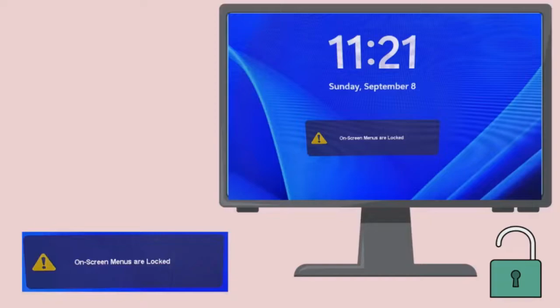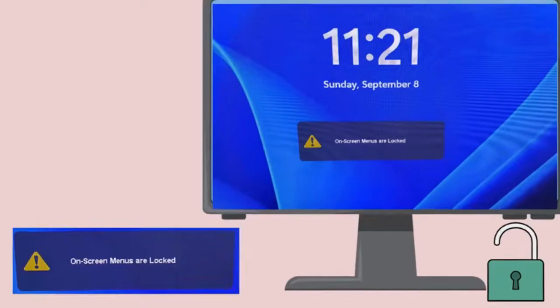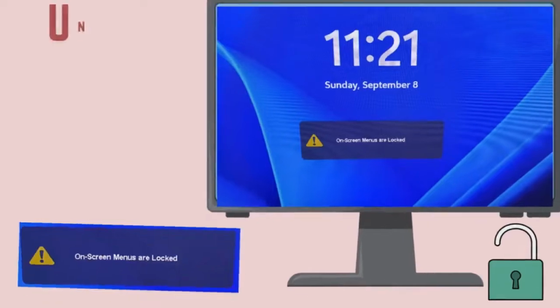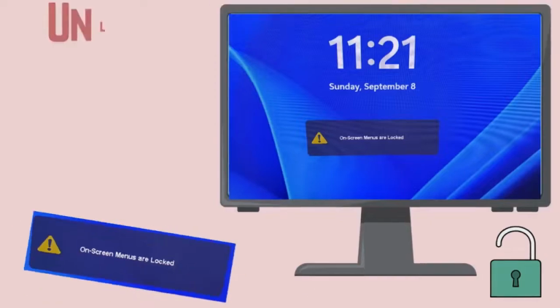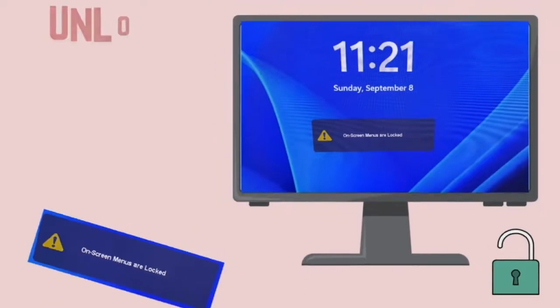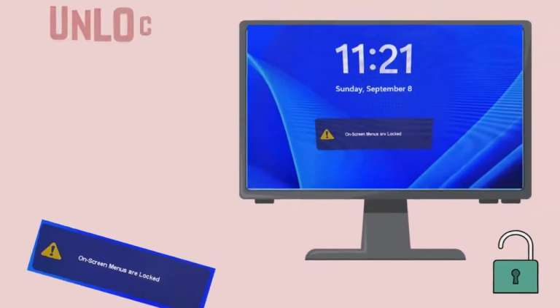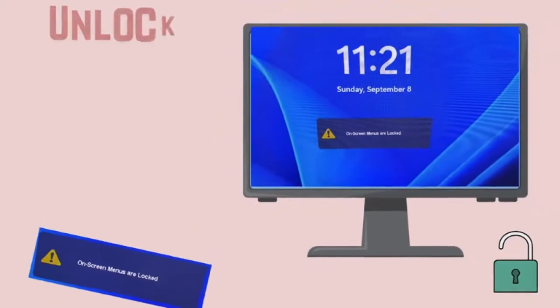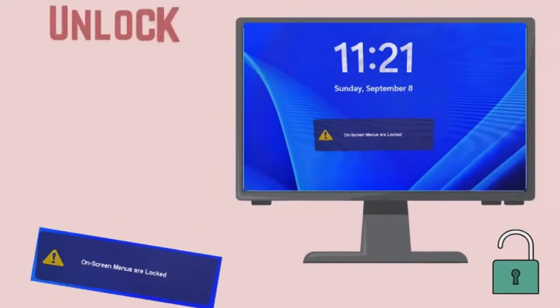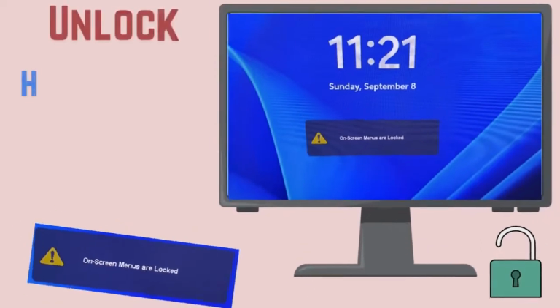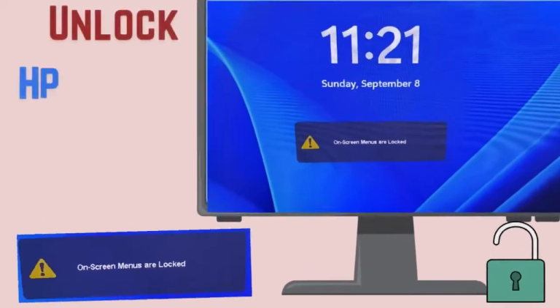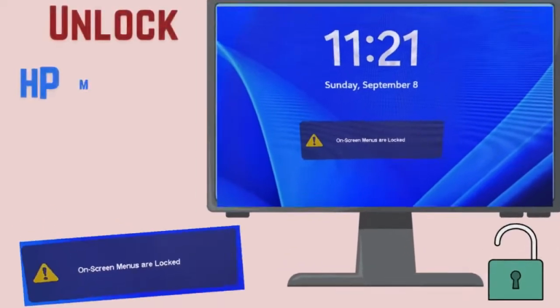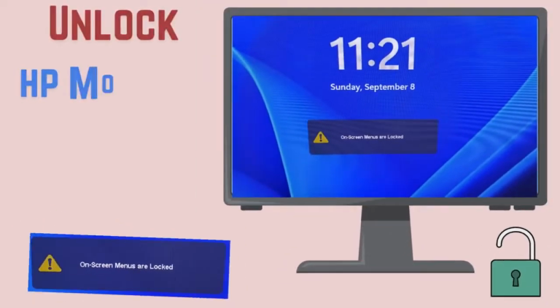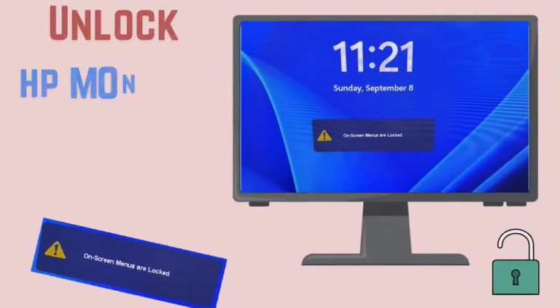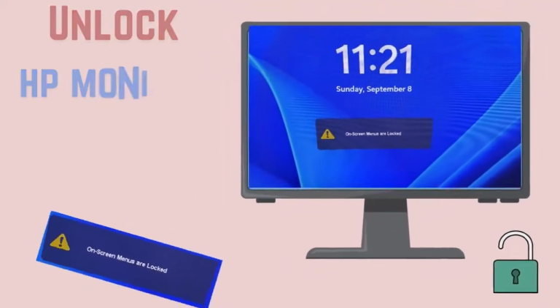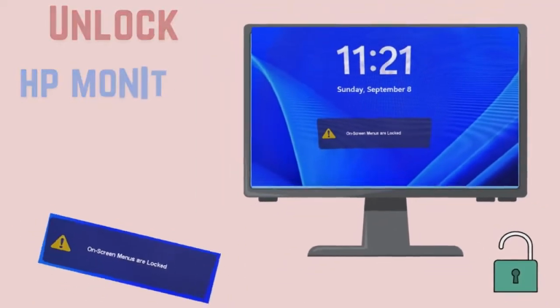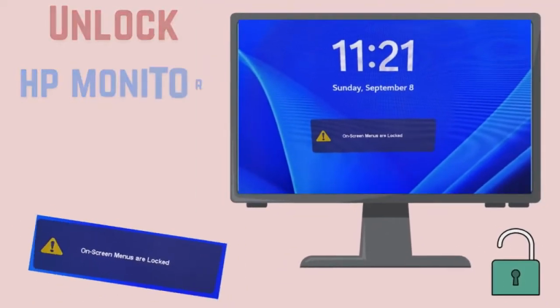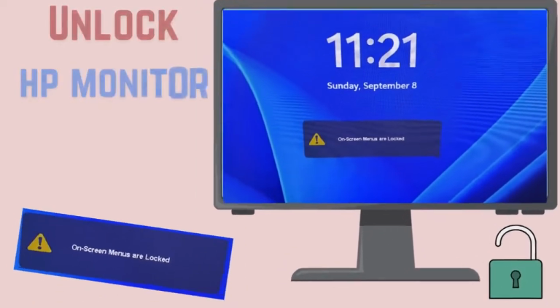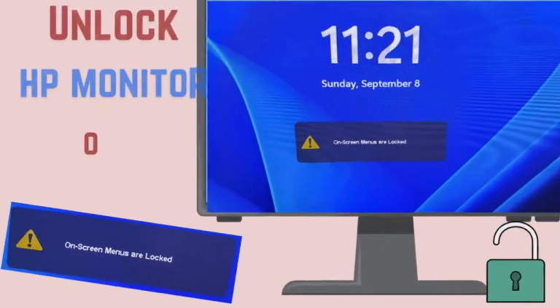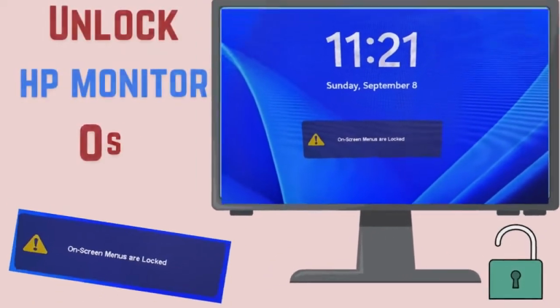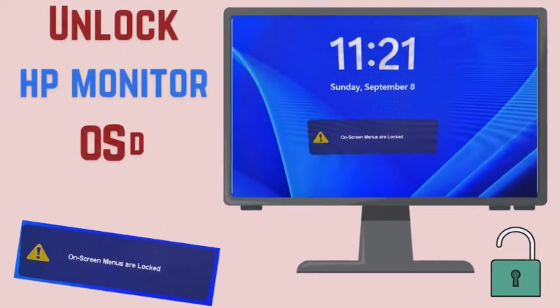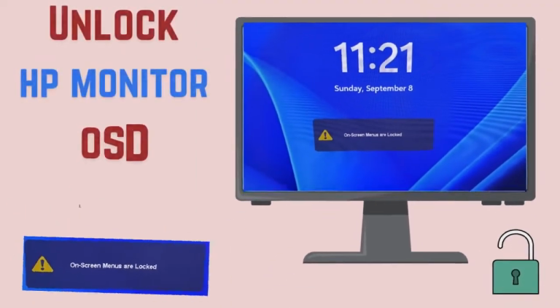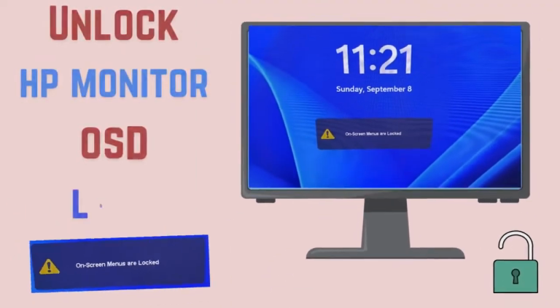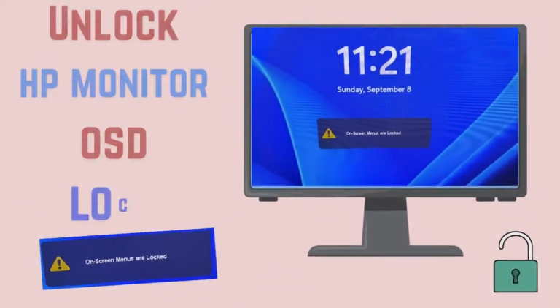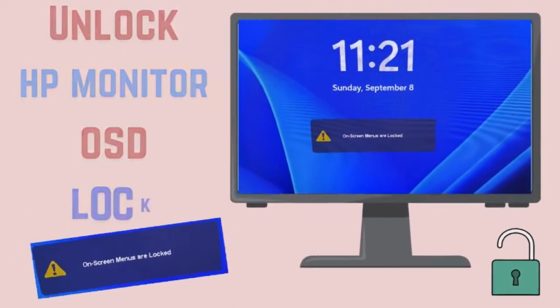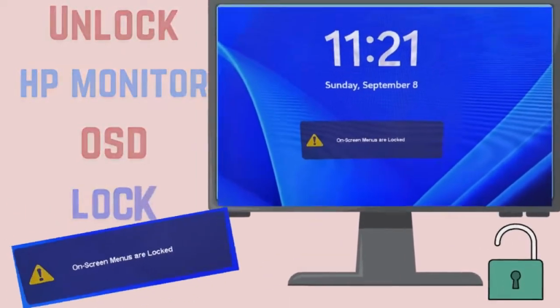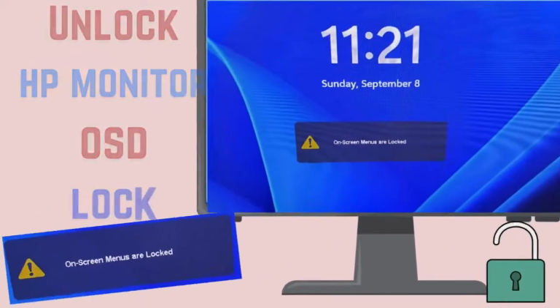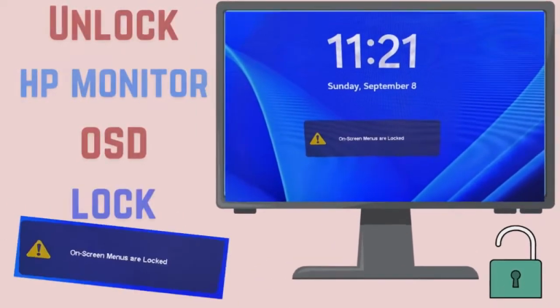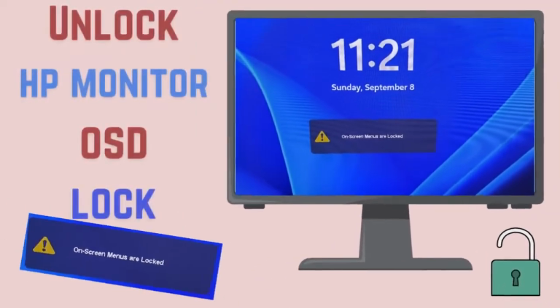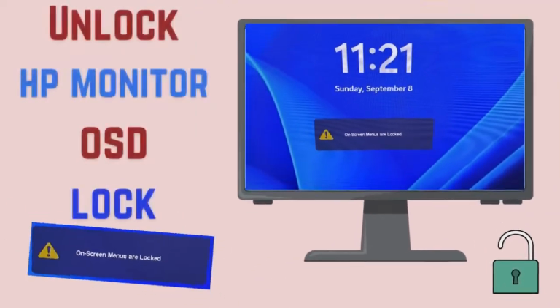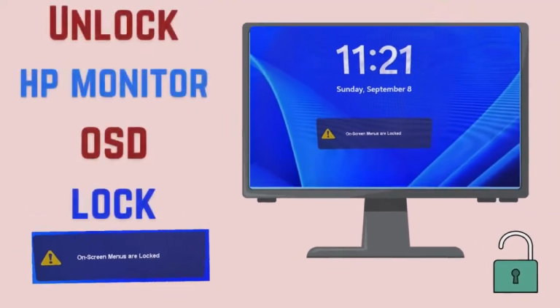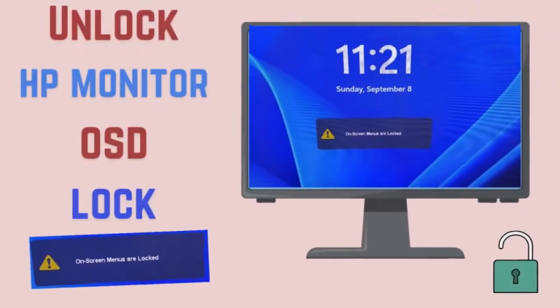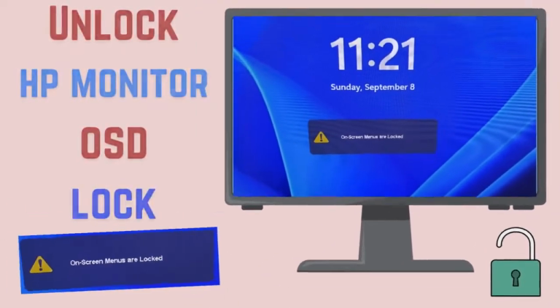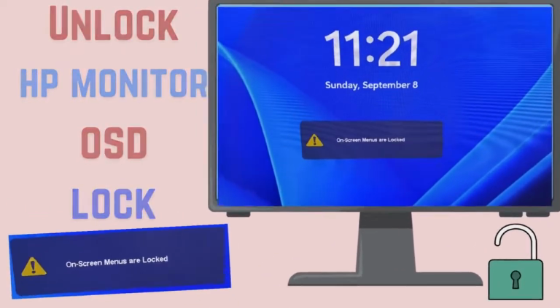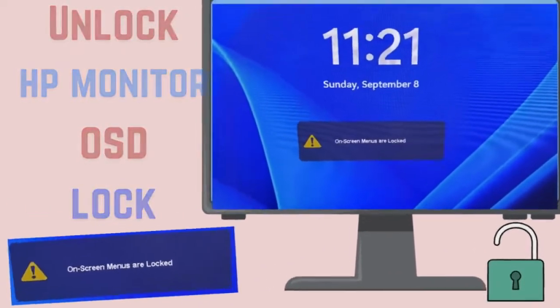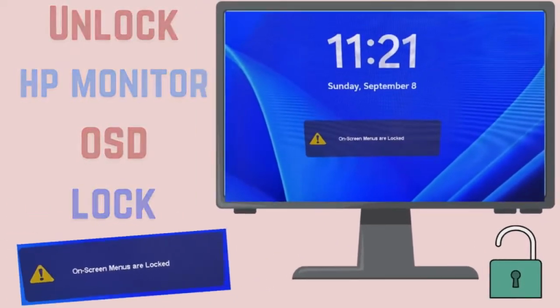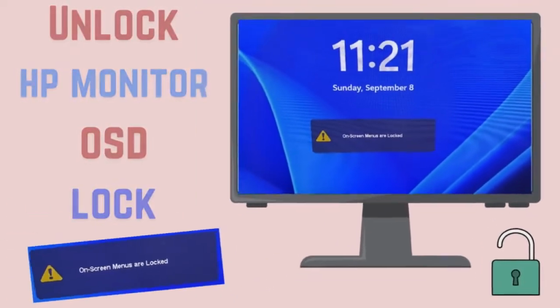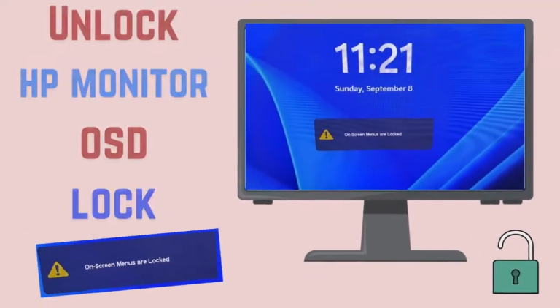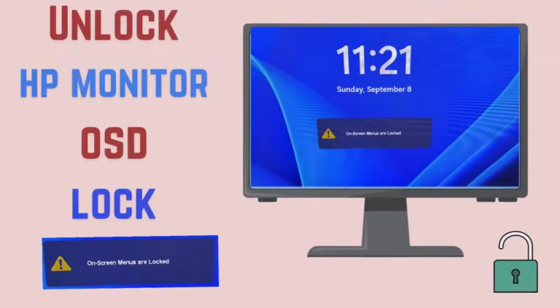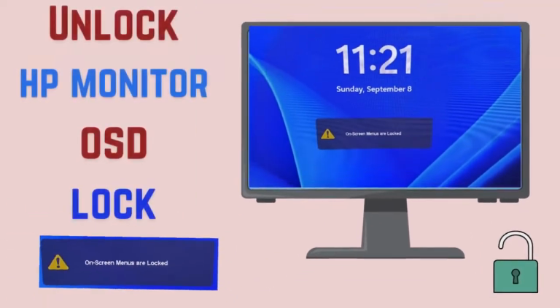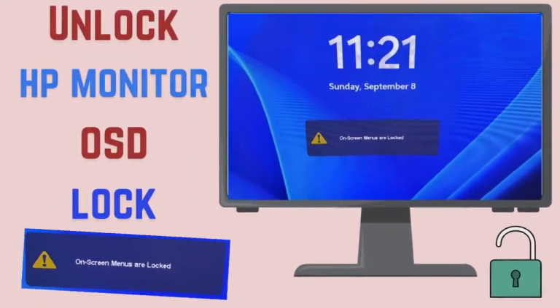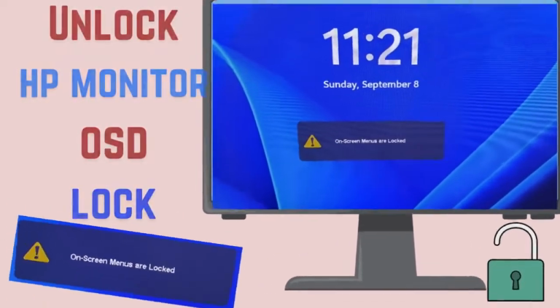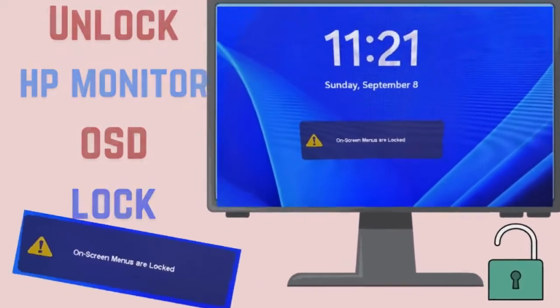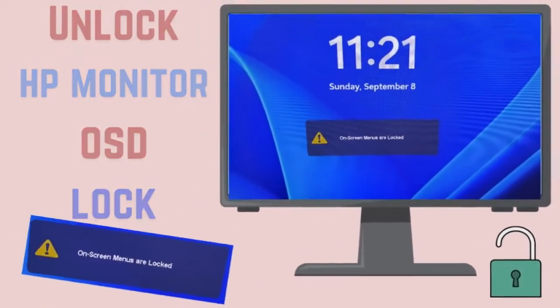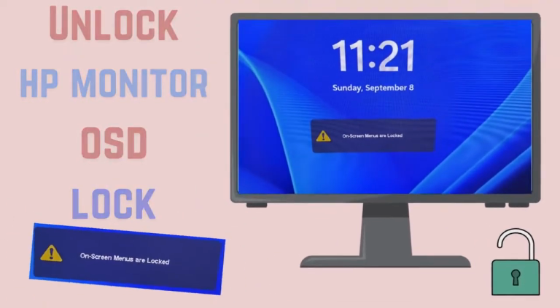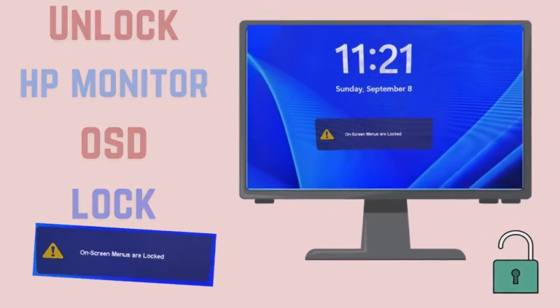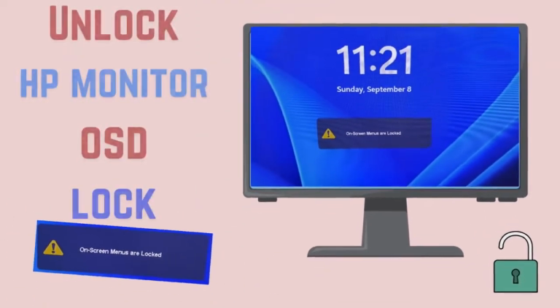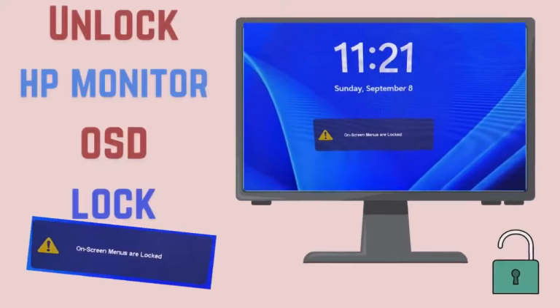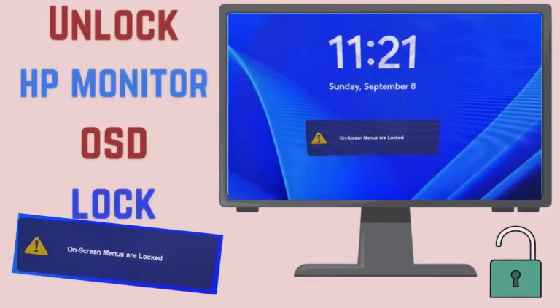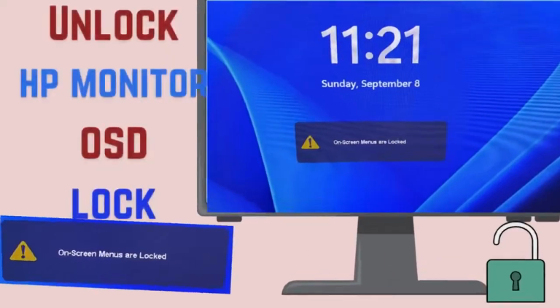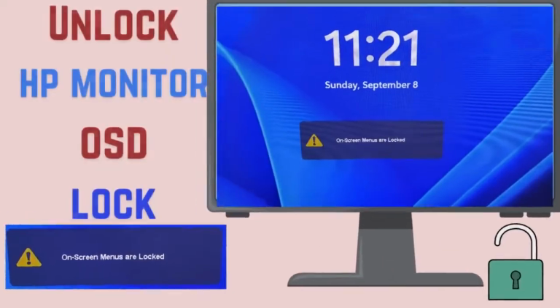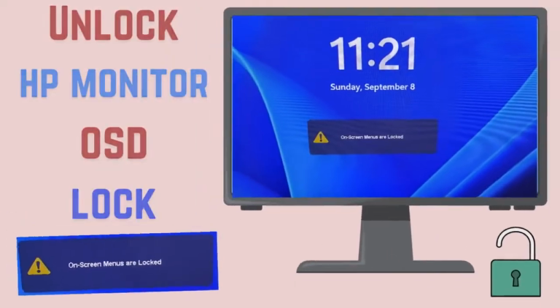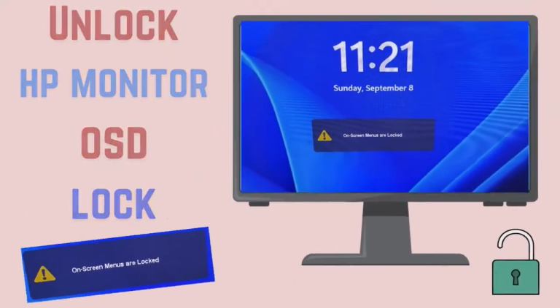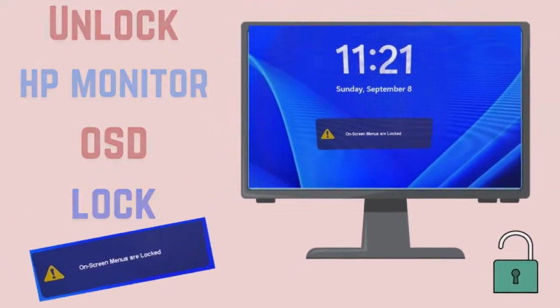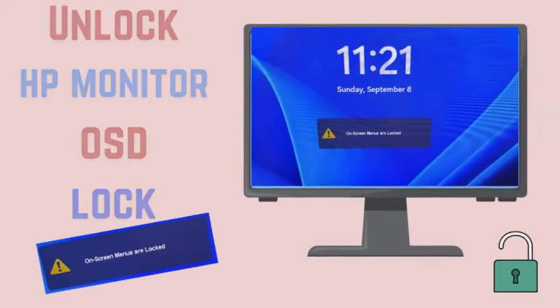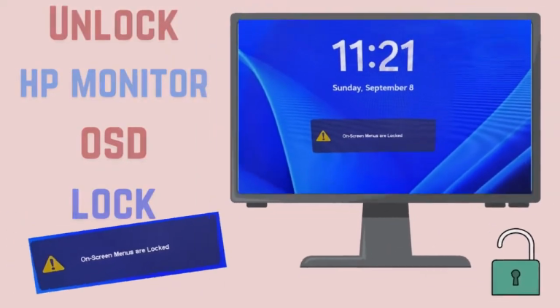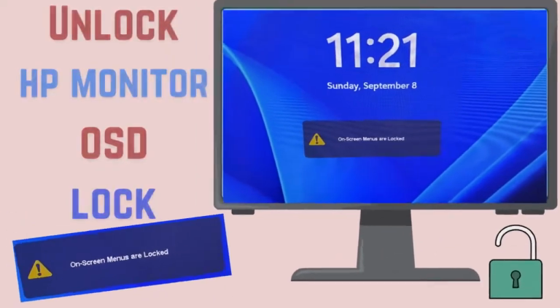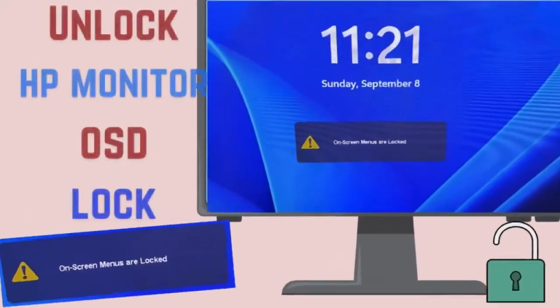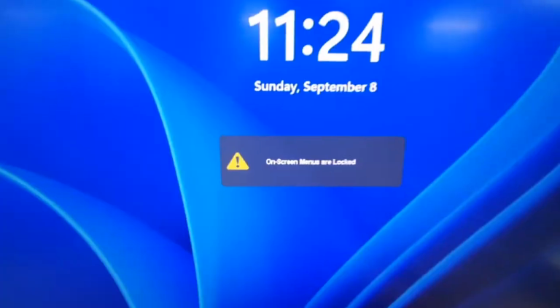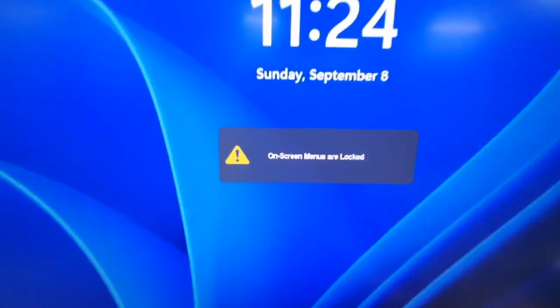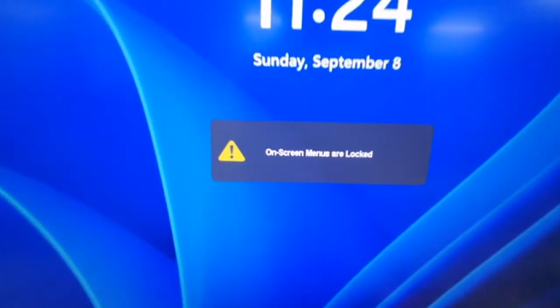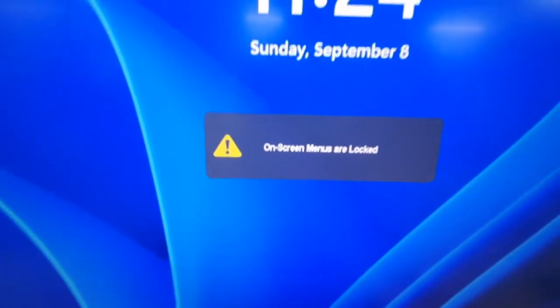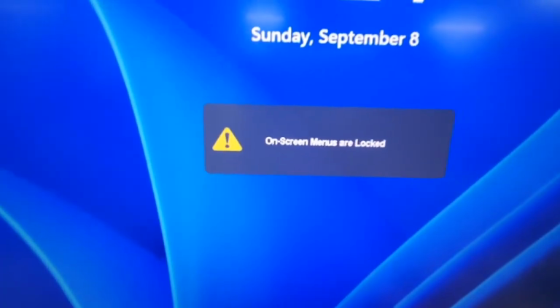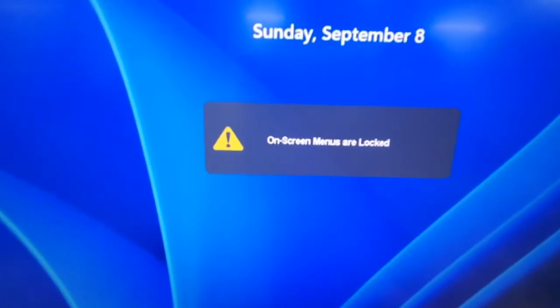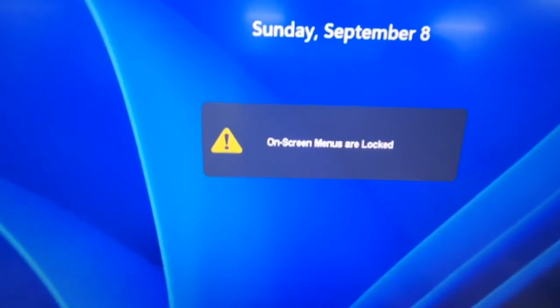Hello friends, in this video I will show how to unlock HP monitor OSD lock within 1 minute.